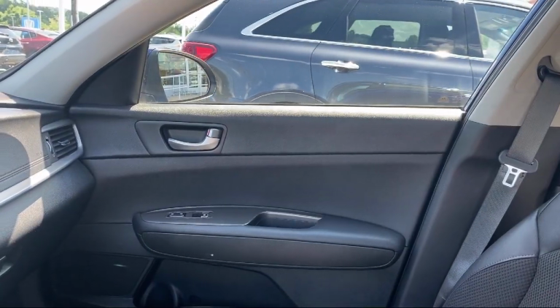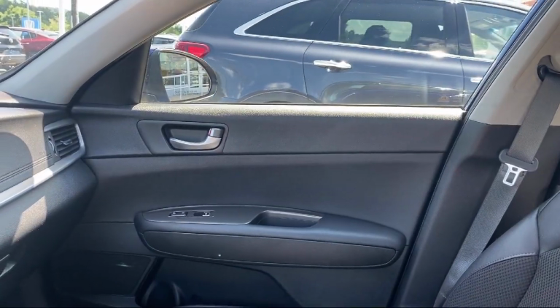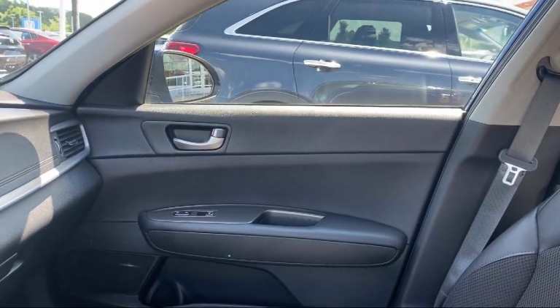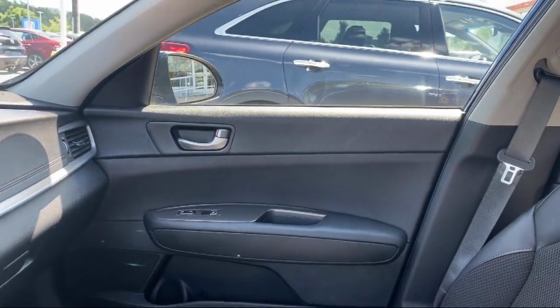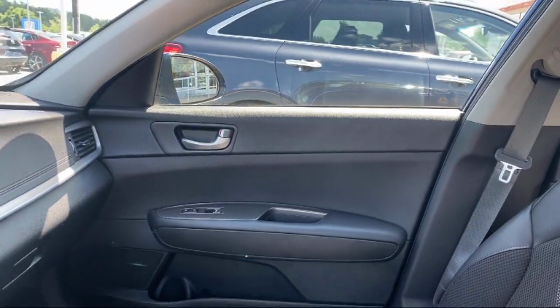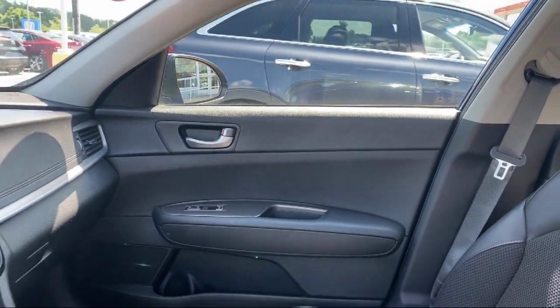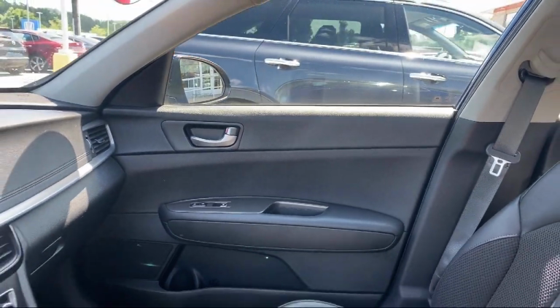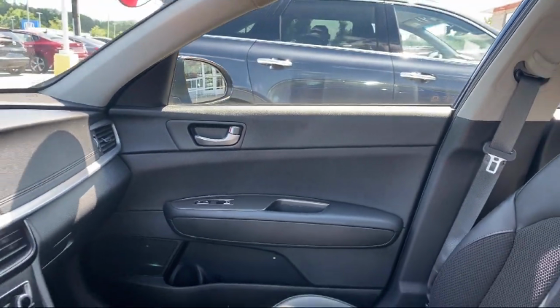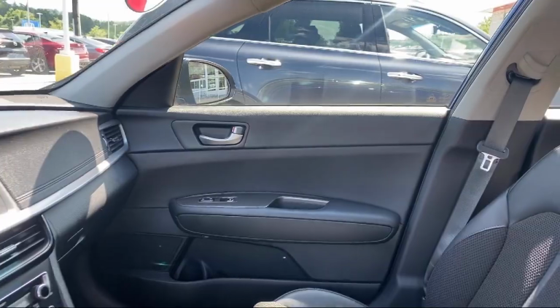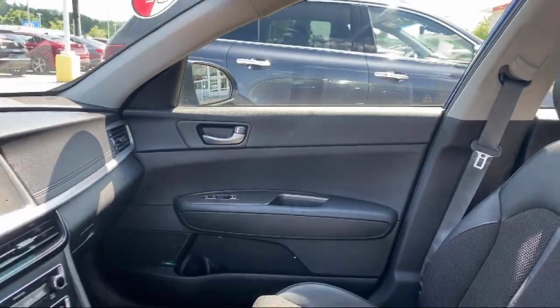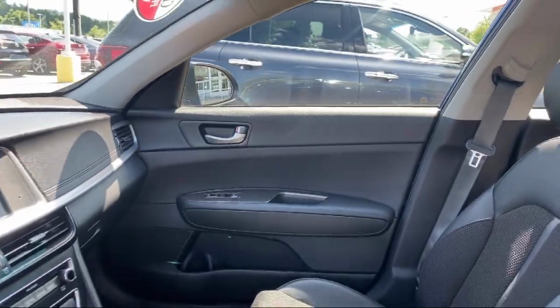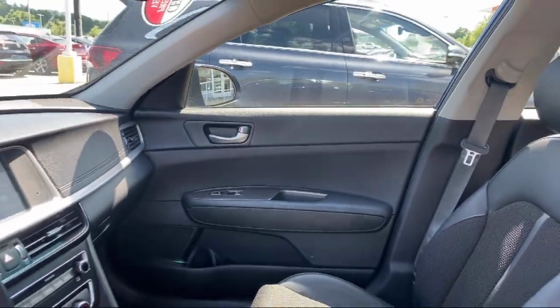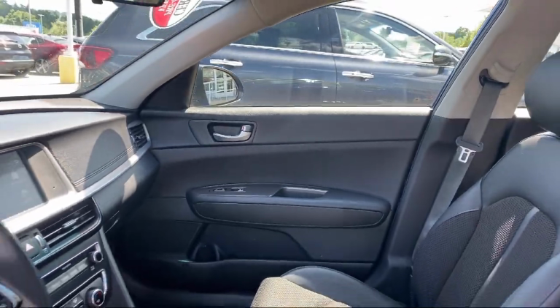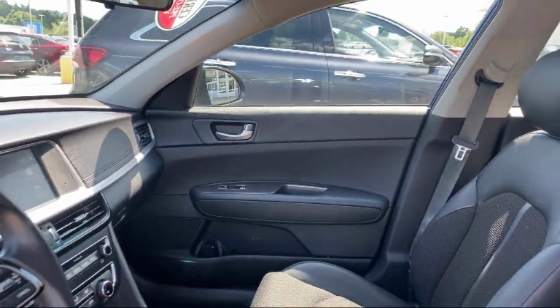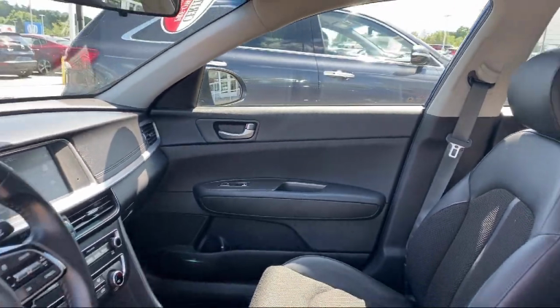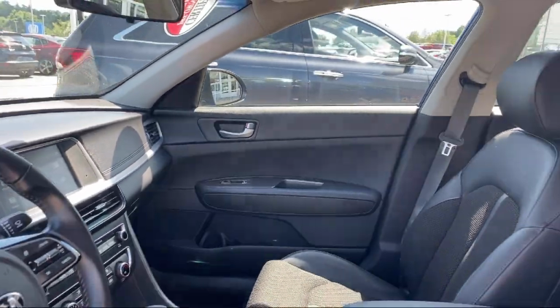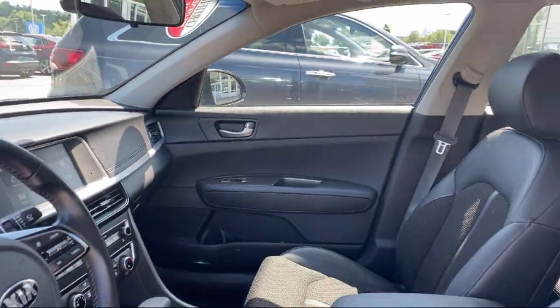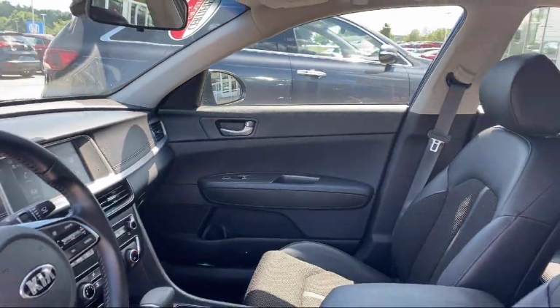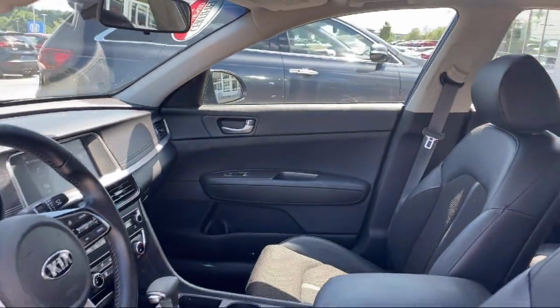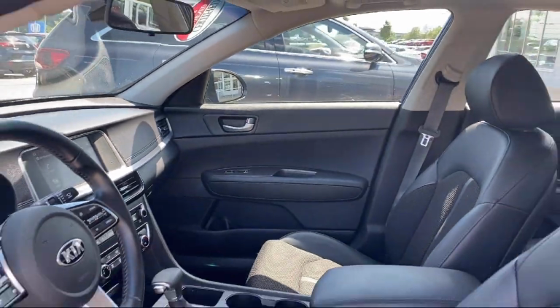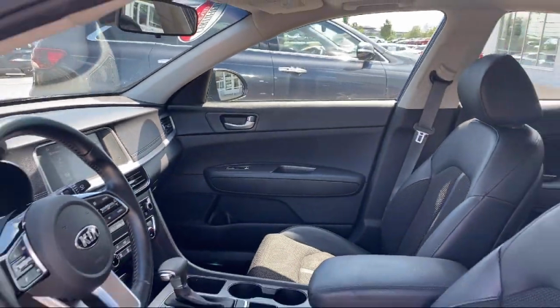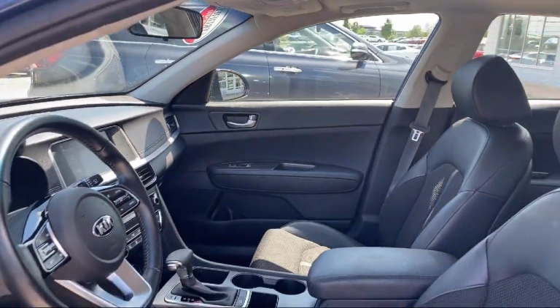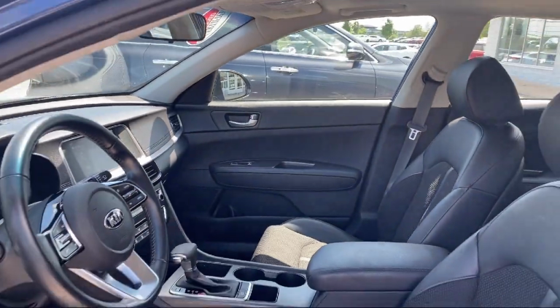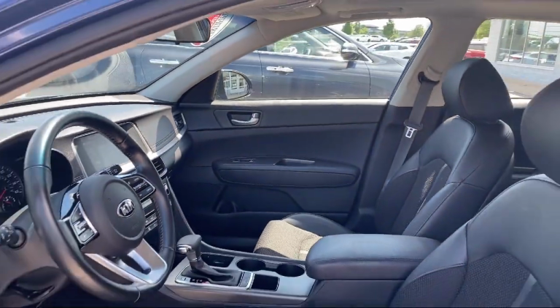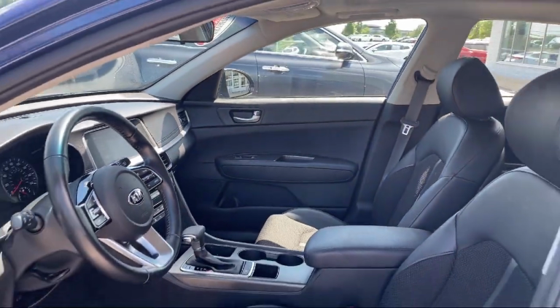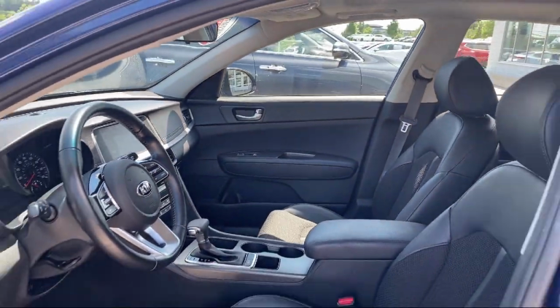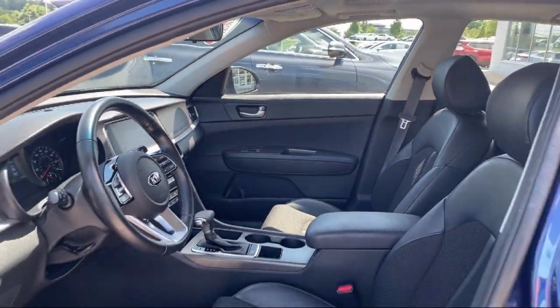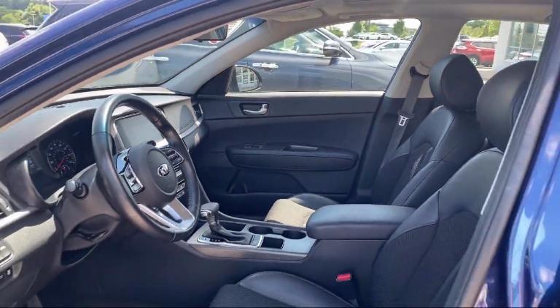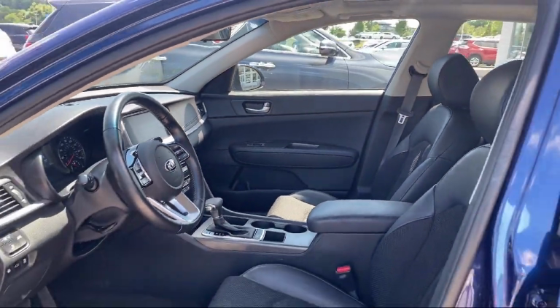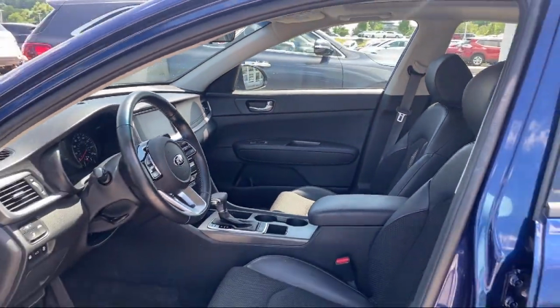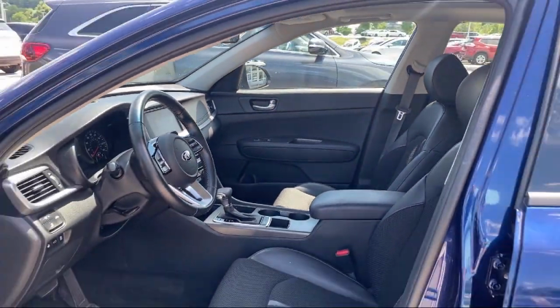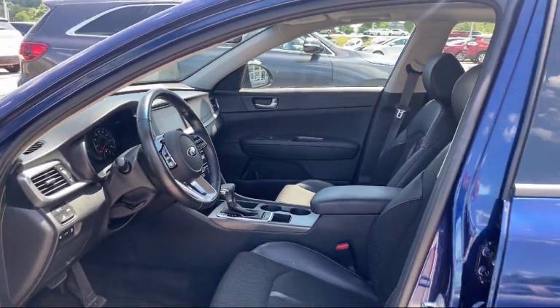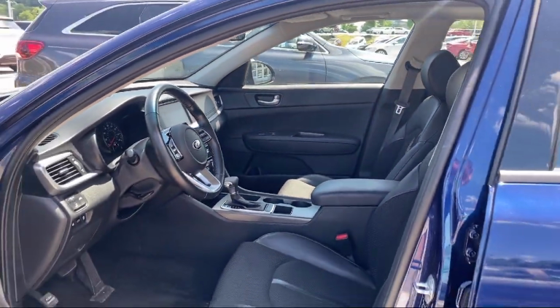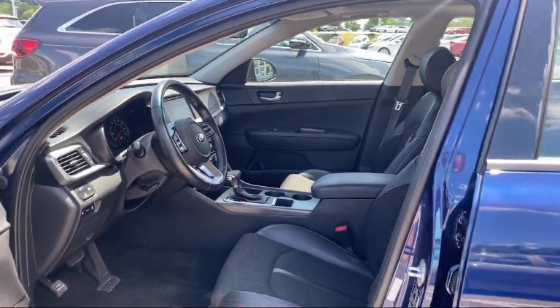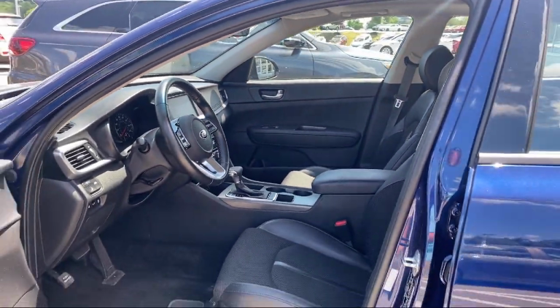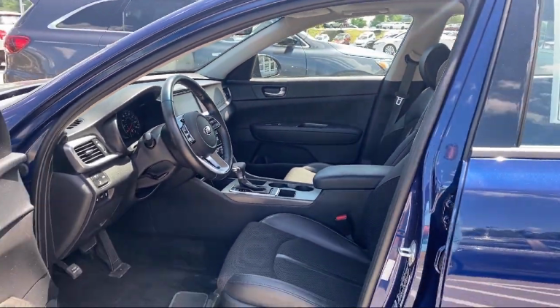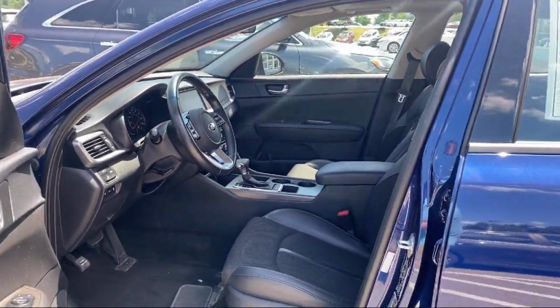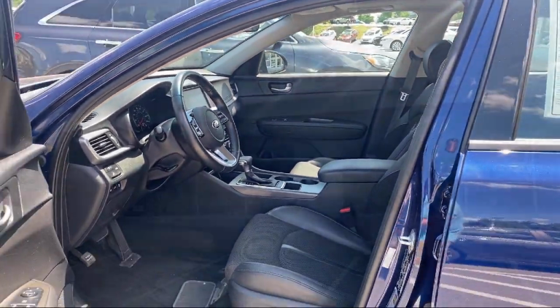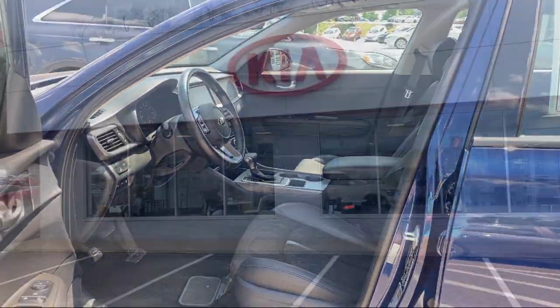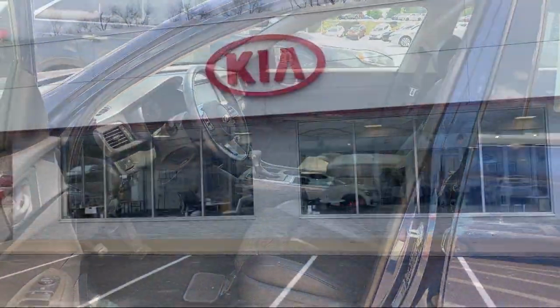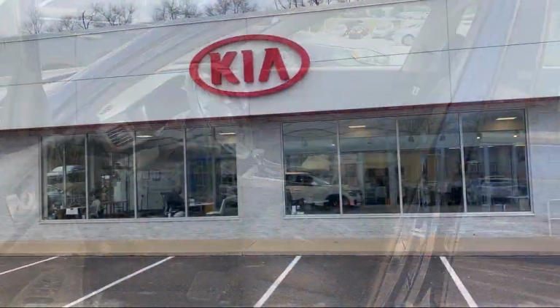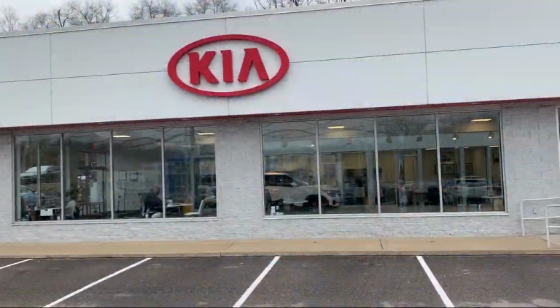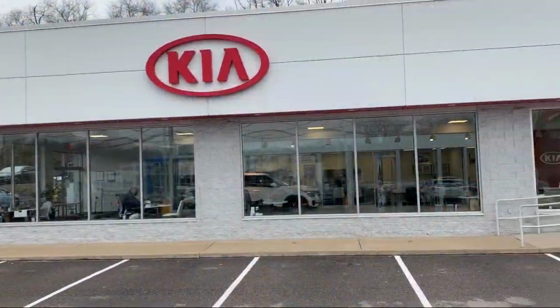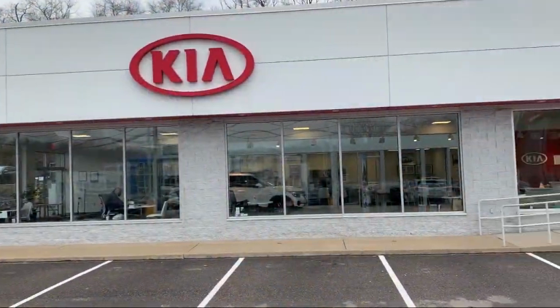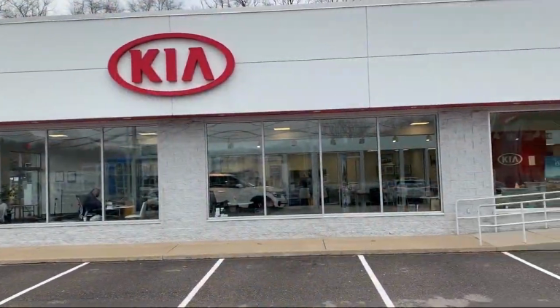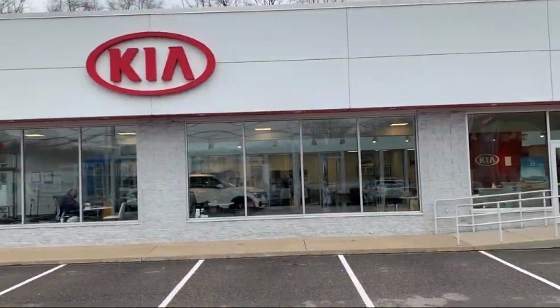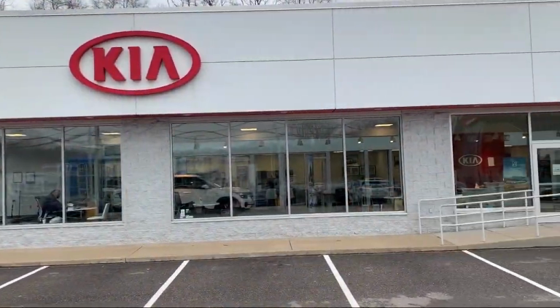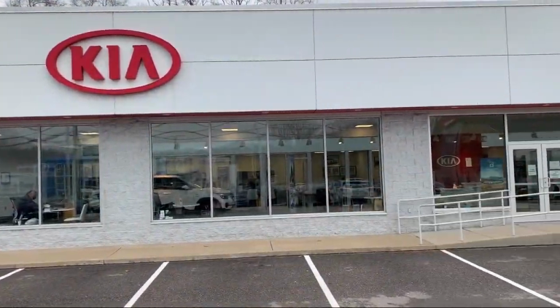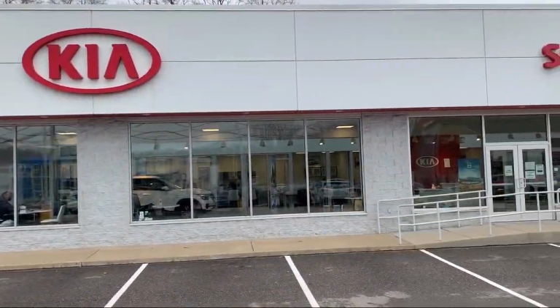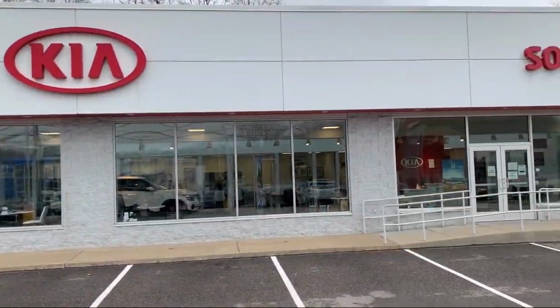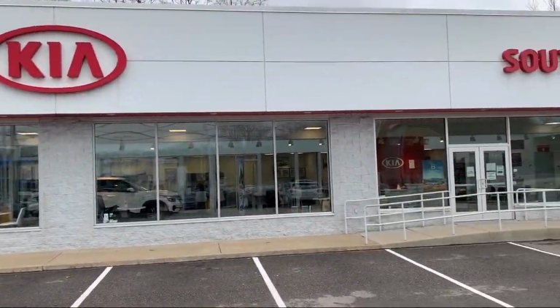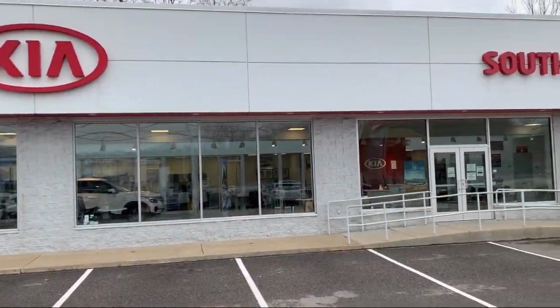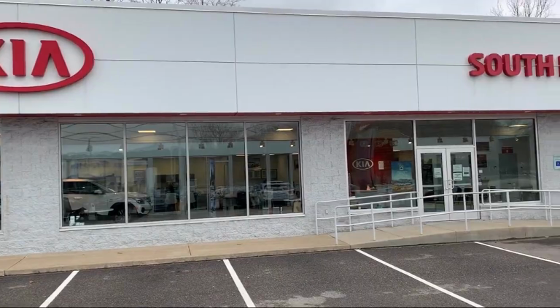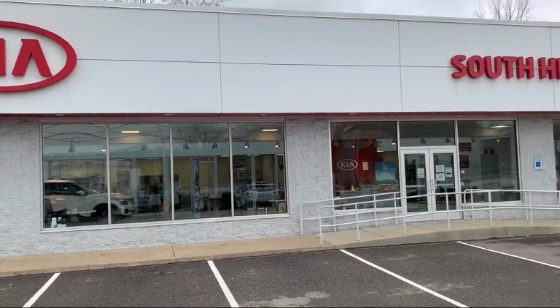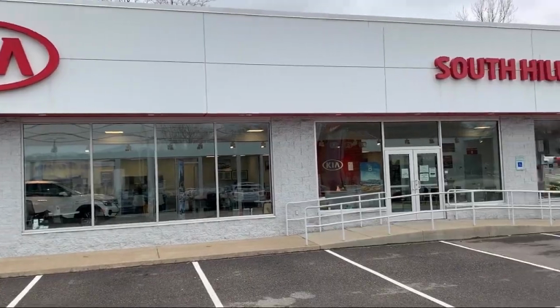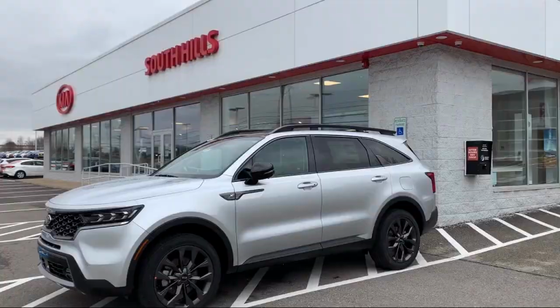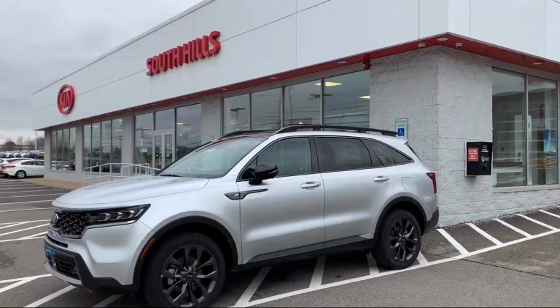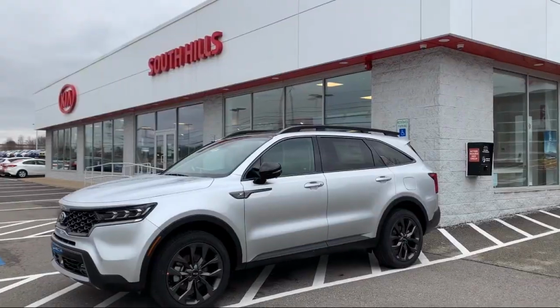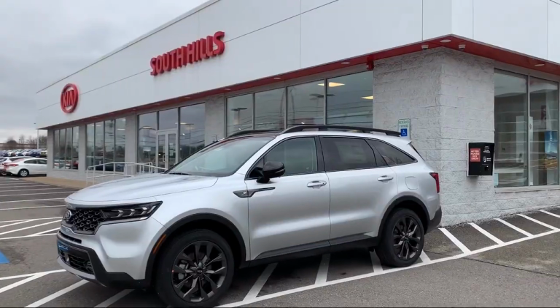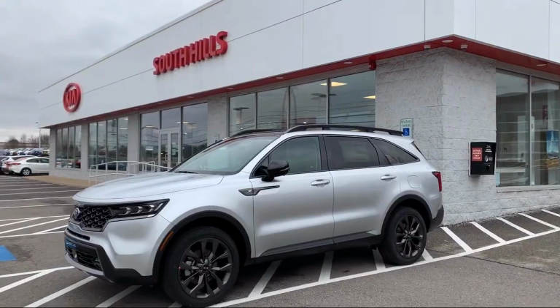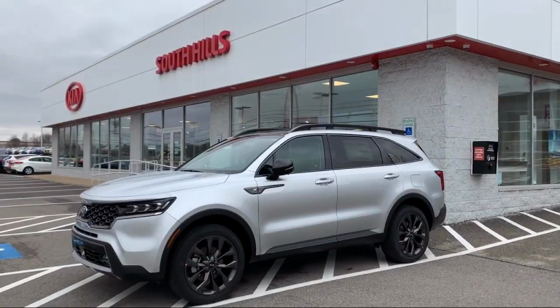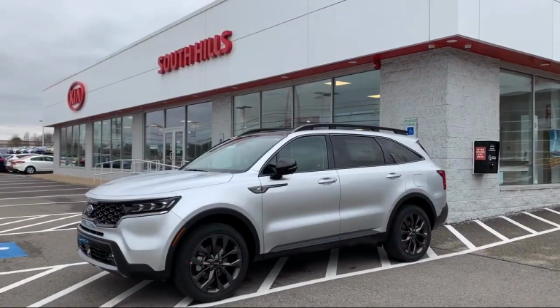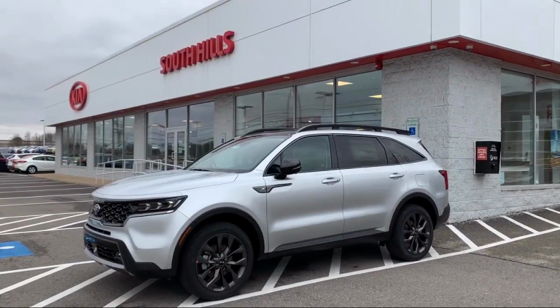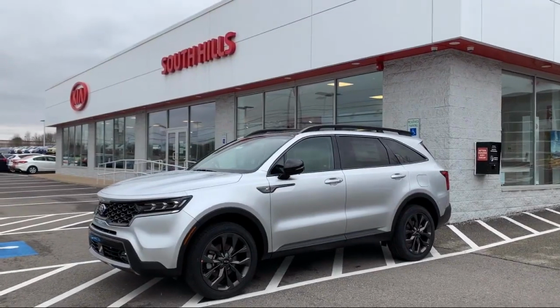Our service is so exceptional that we have been the recipient of Kia's Platinum Prestige Award, so come see us today at South Hills Kia.